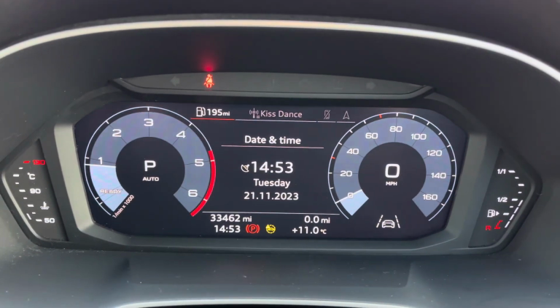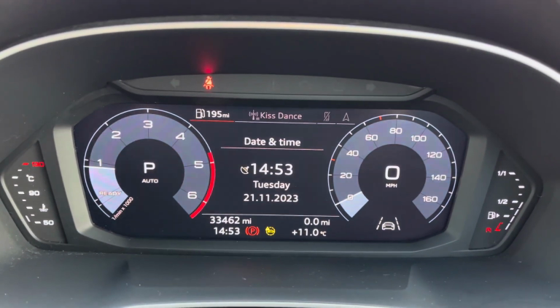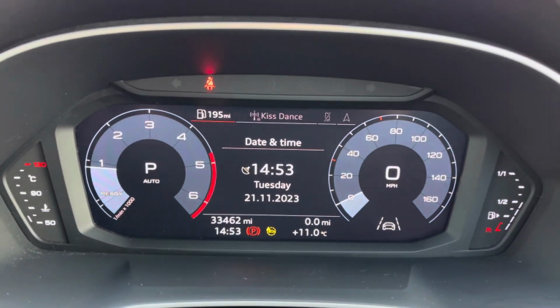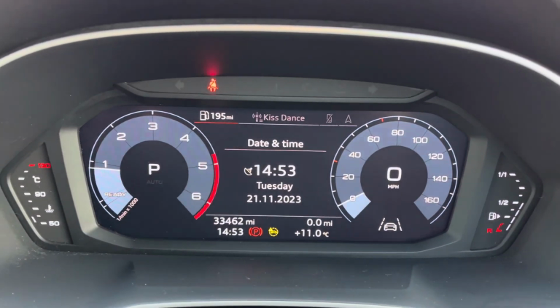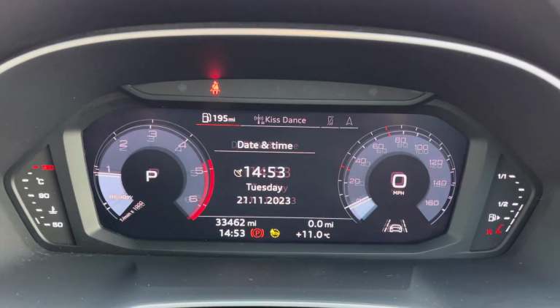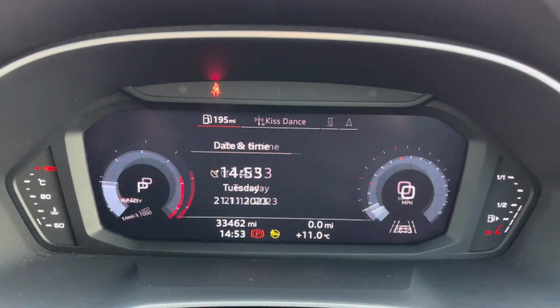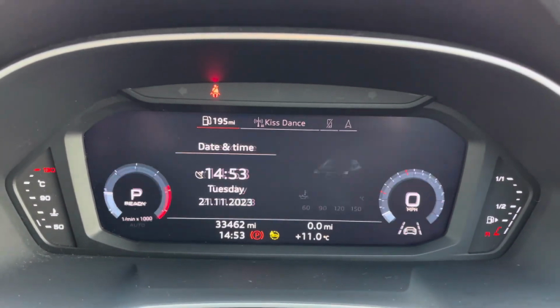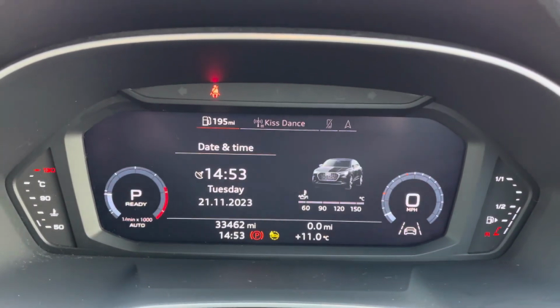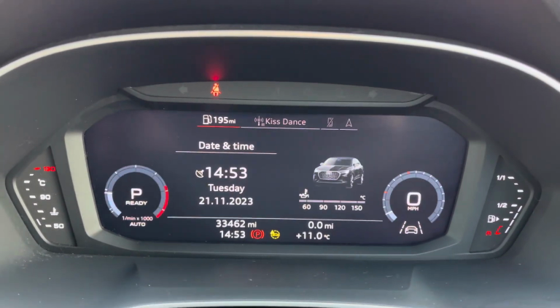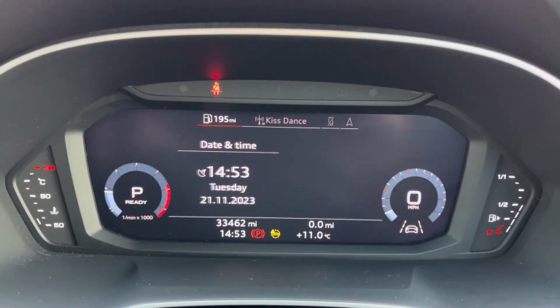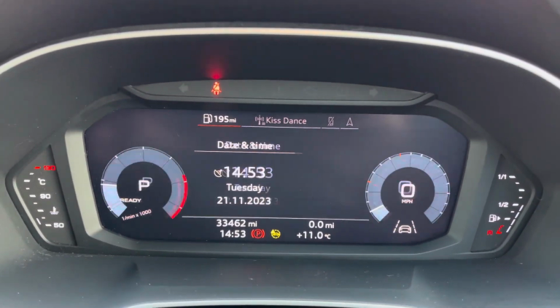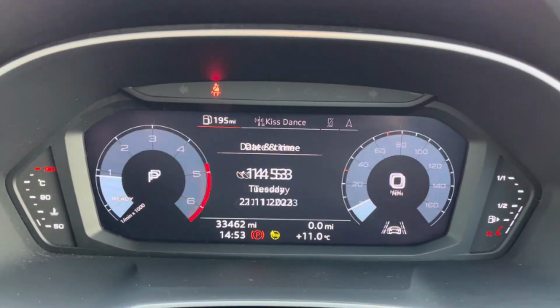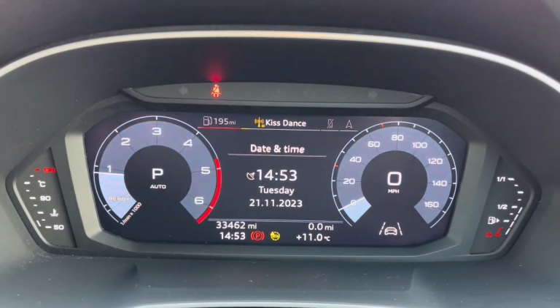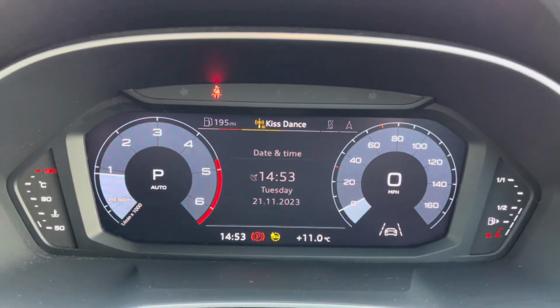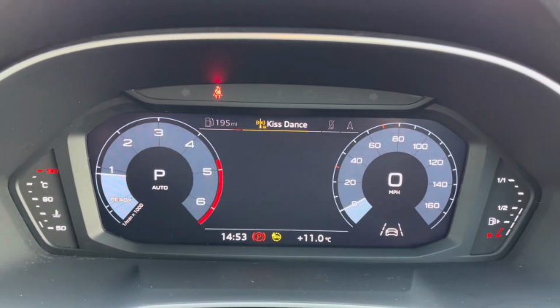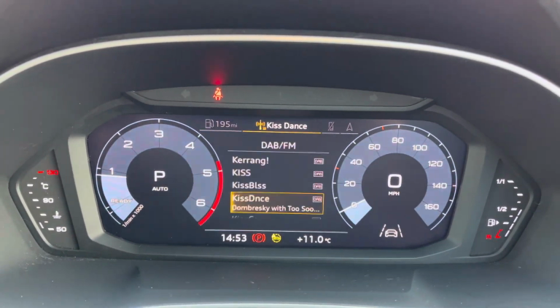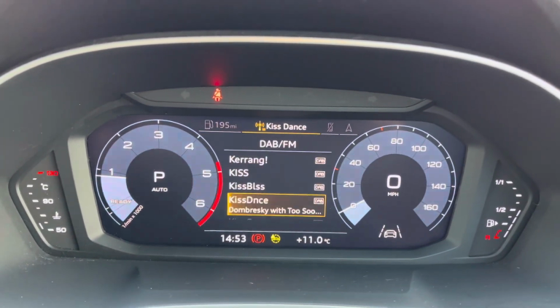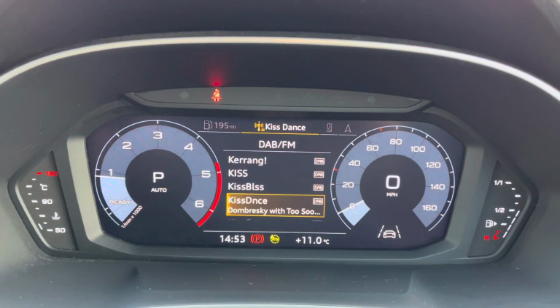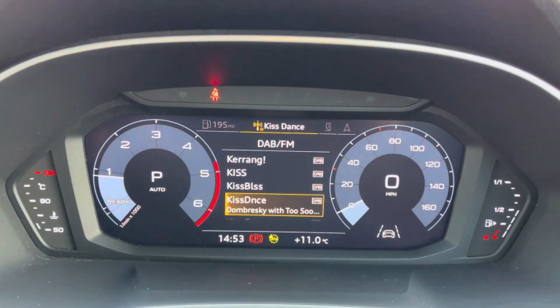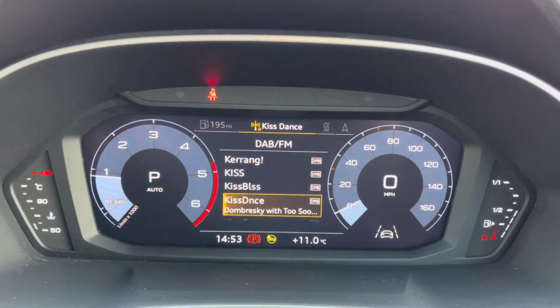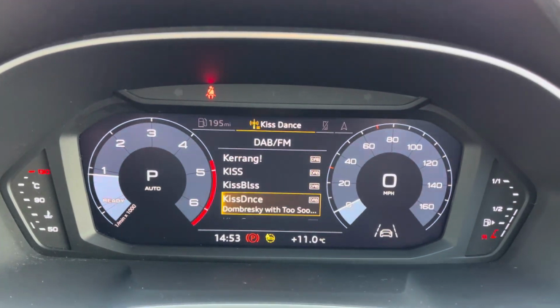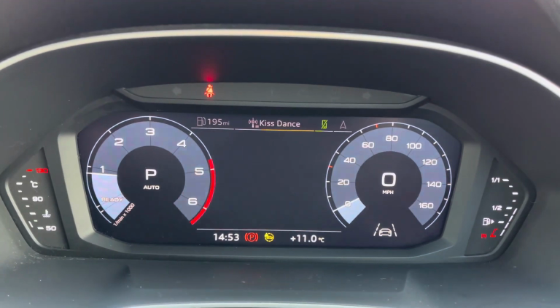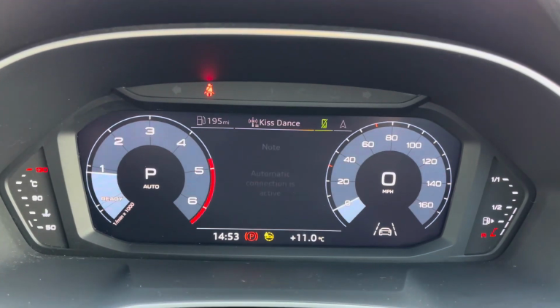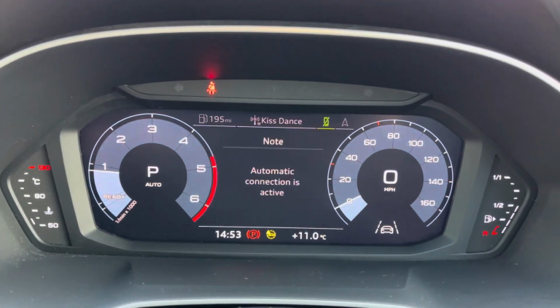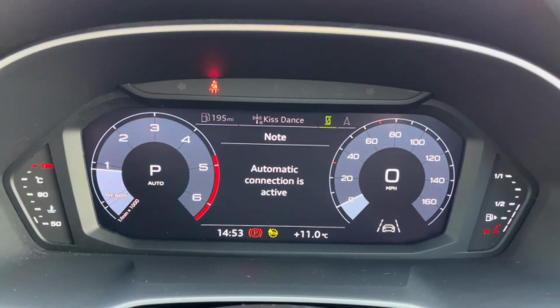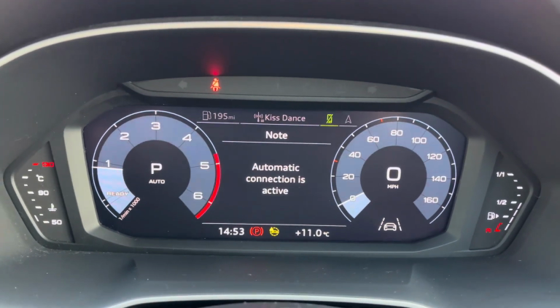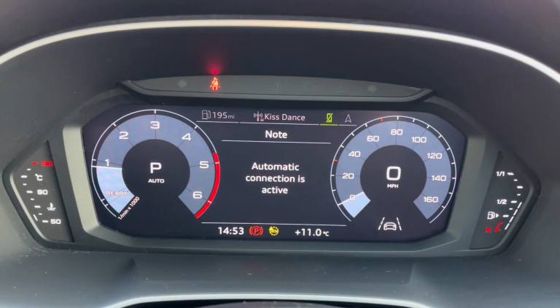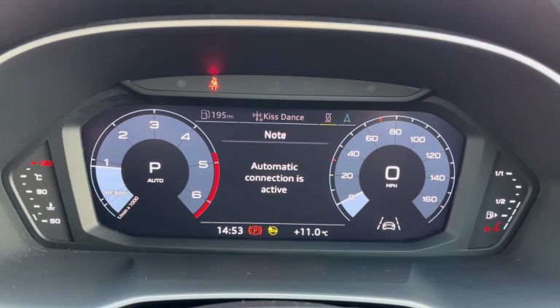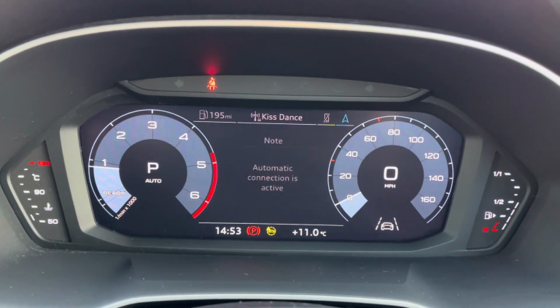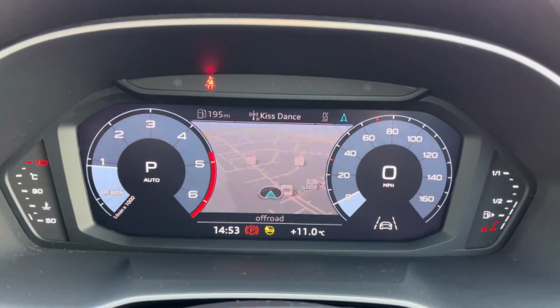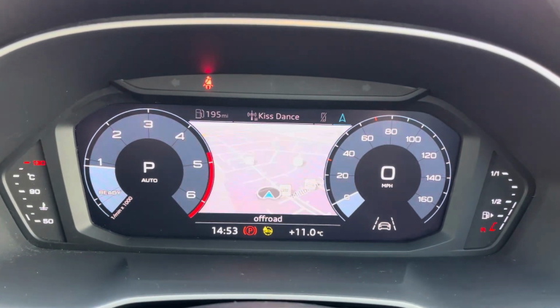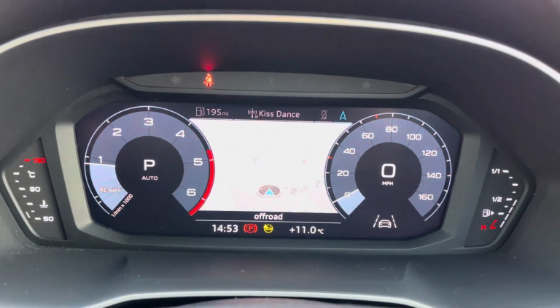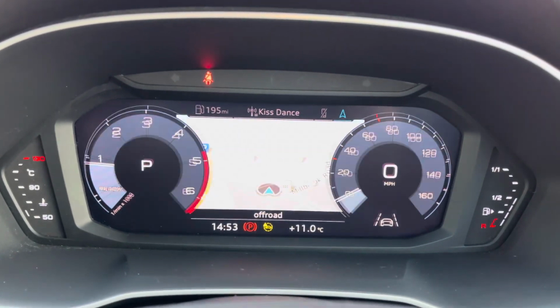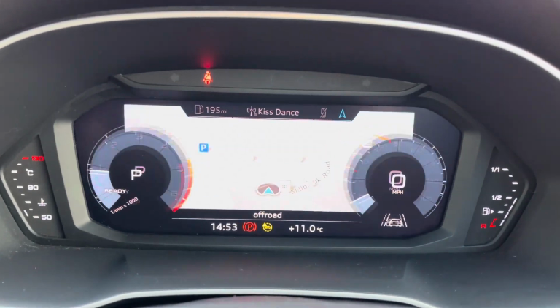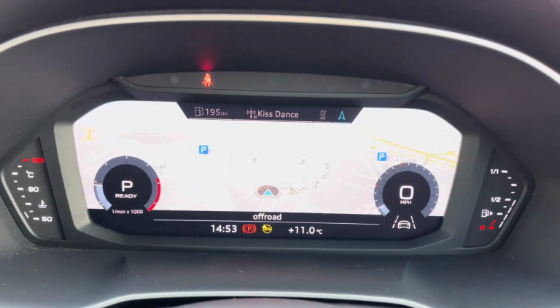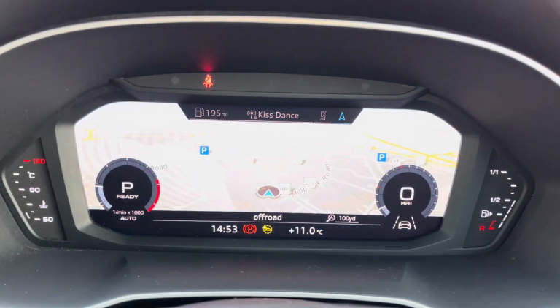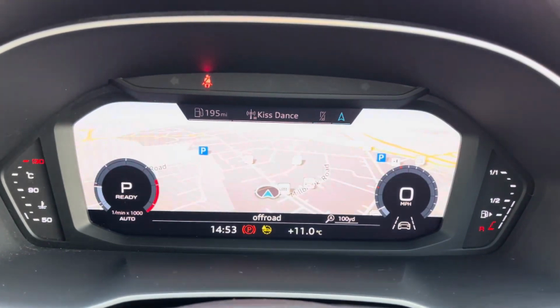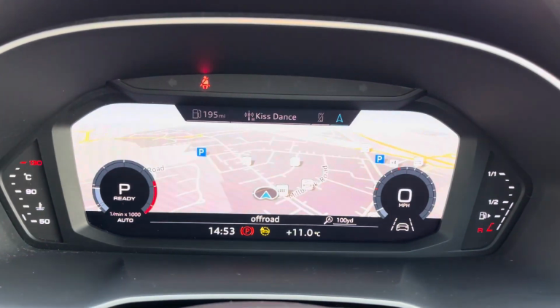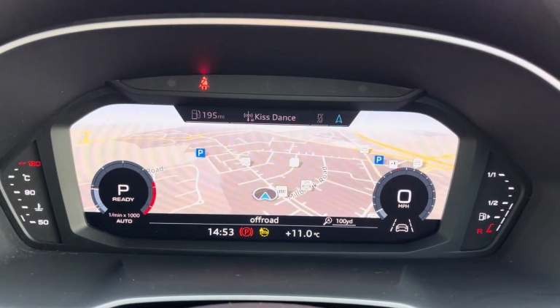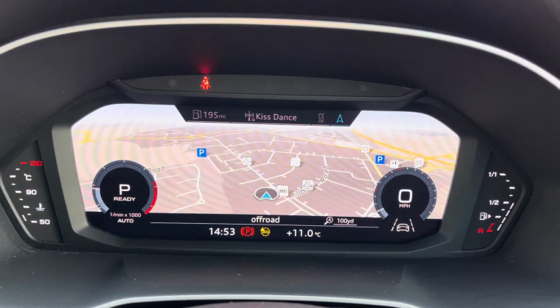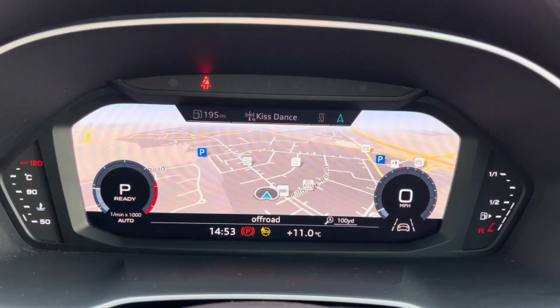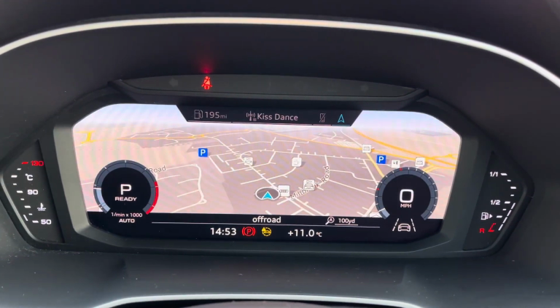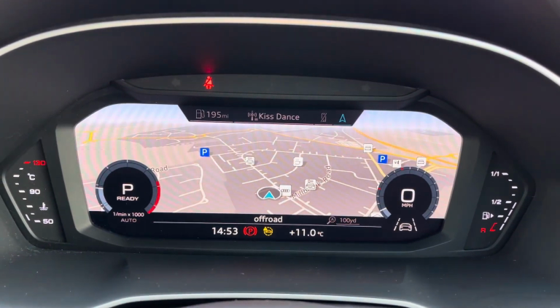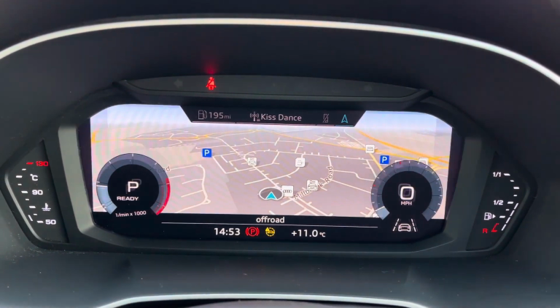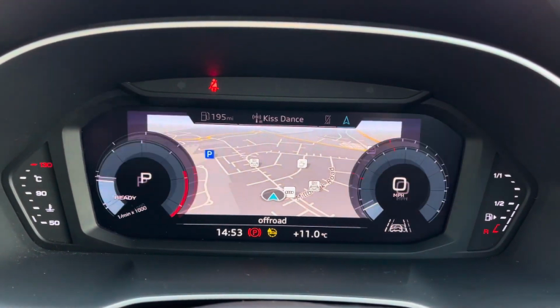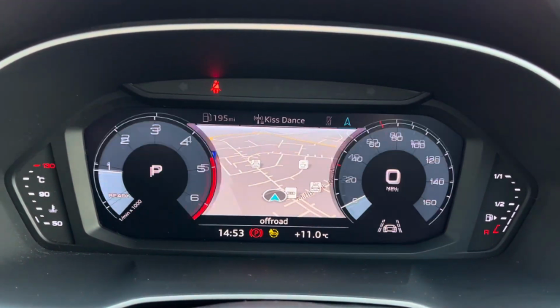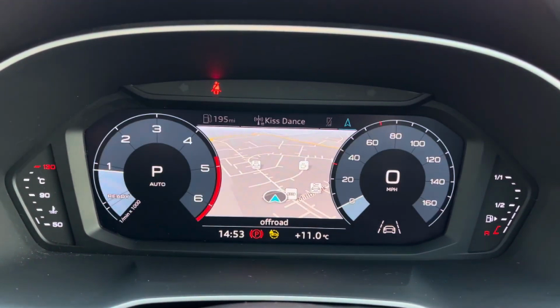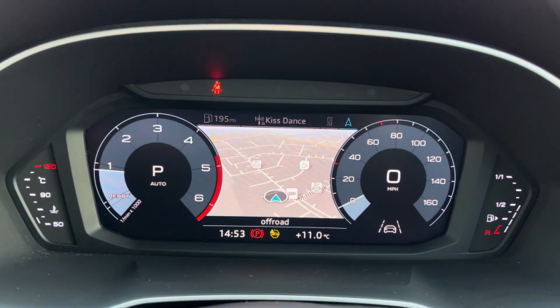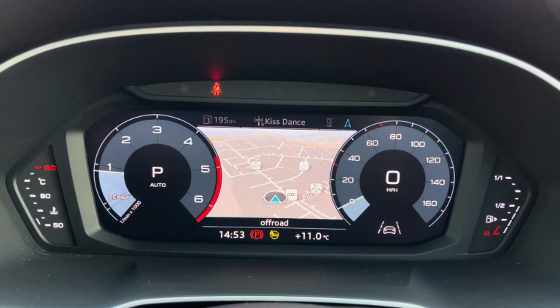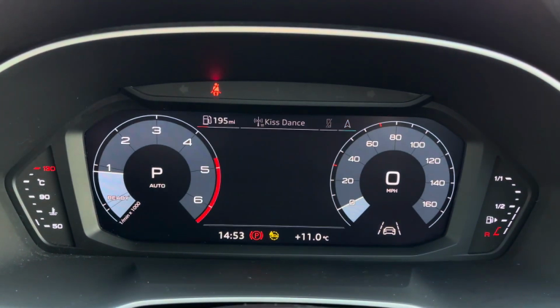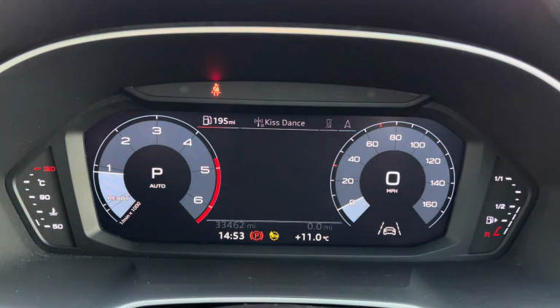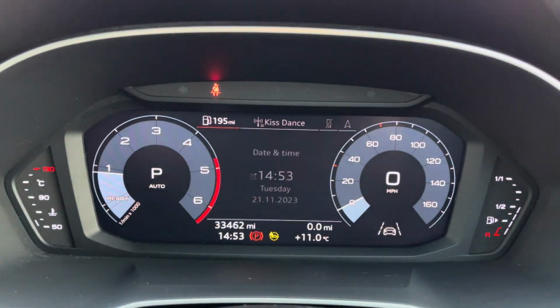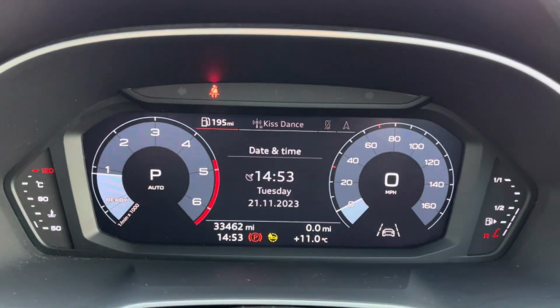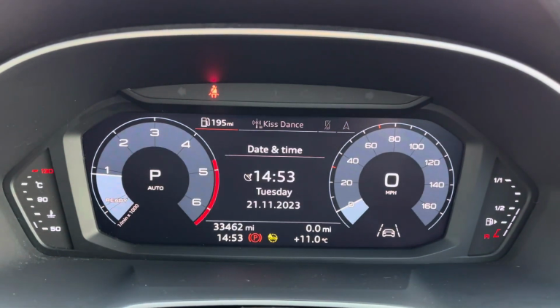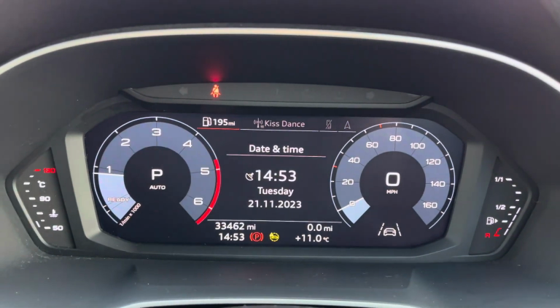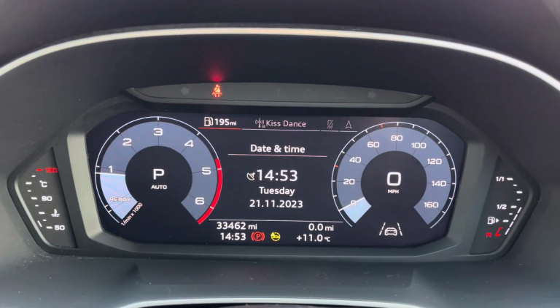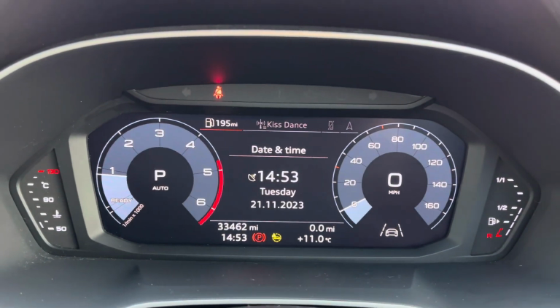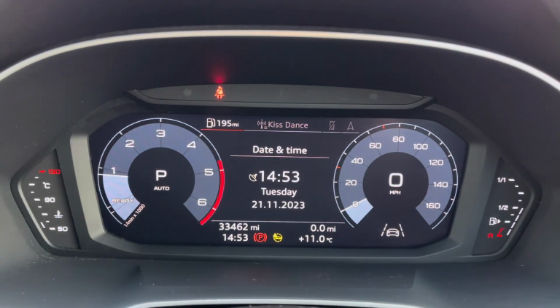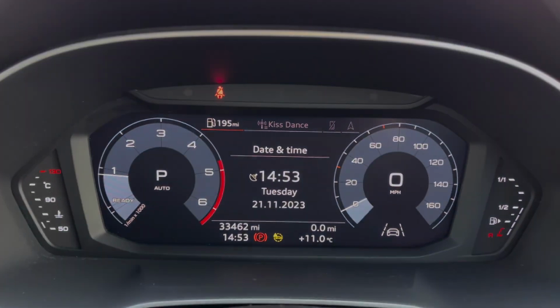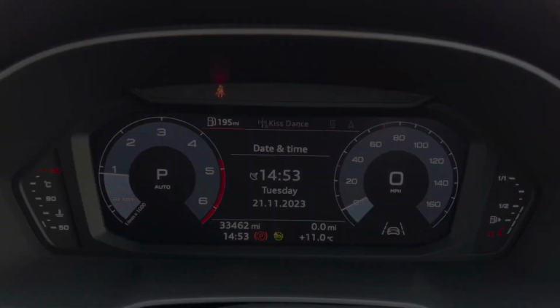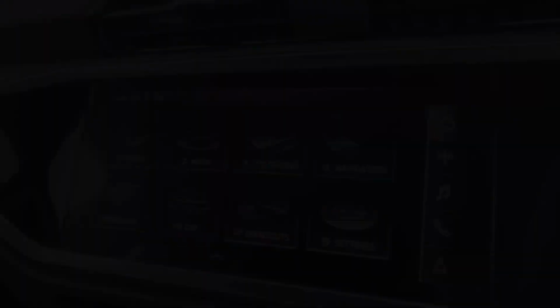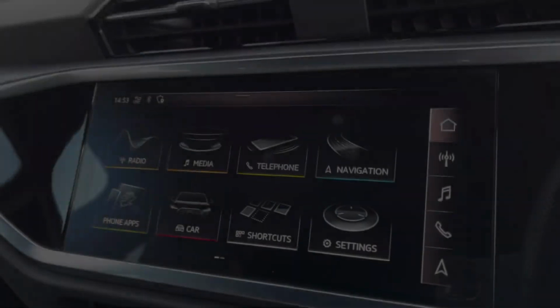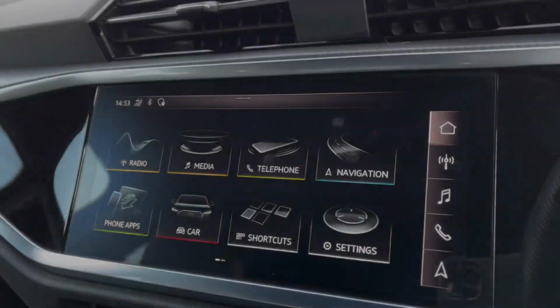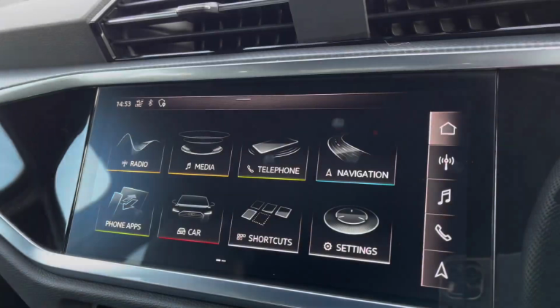On the Audi virtual cockpit, you can access a huge range of multimedia features all at the touch of a button, which does add a personal touch to the vehicle.